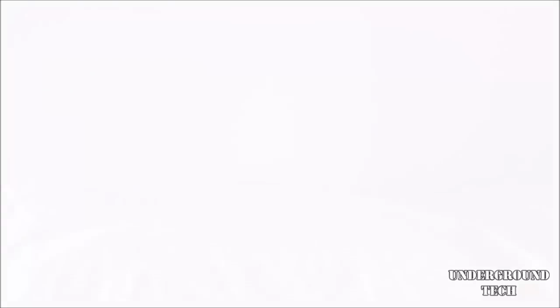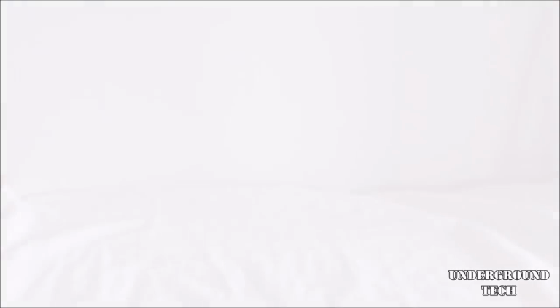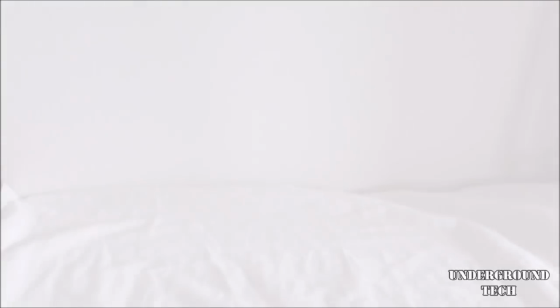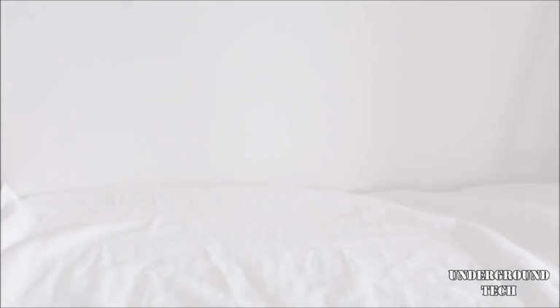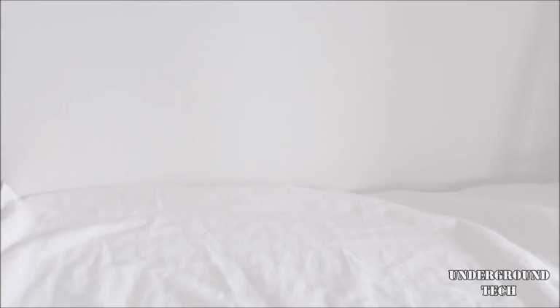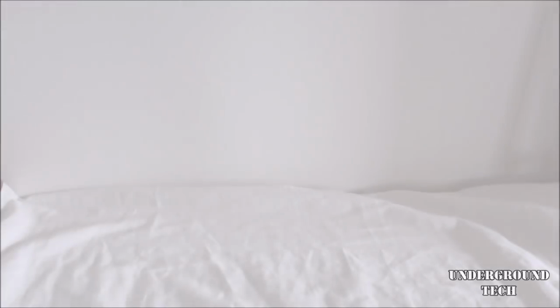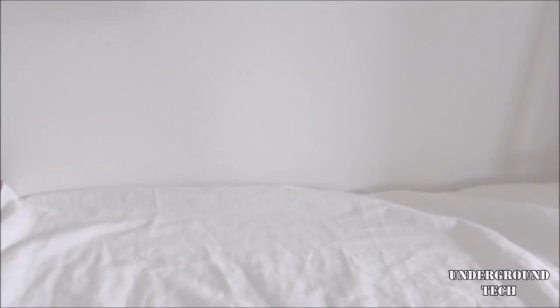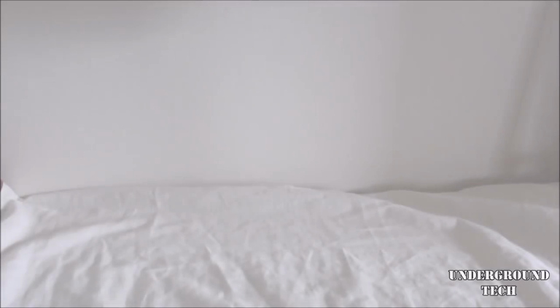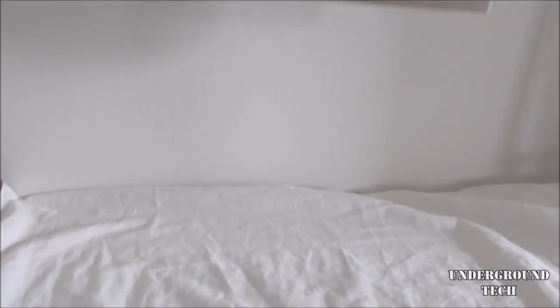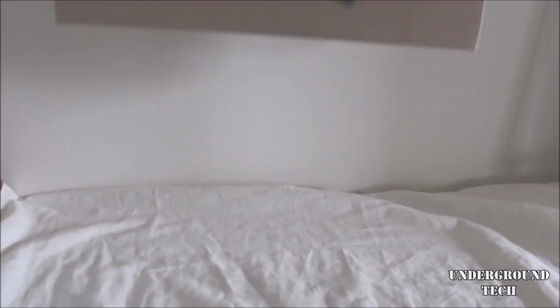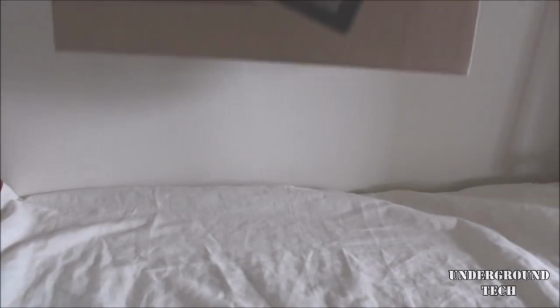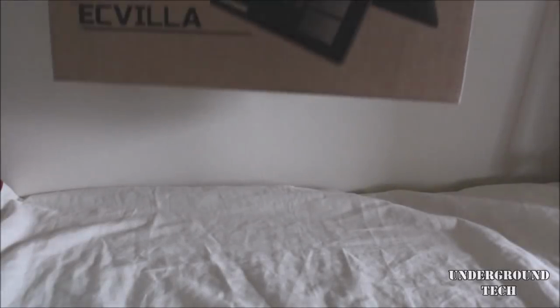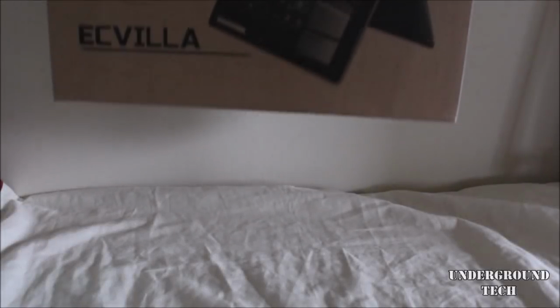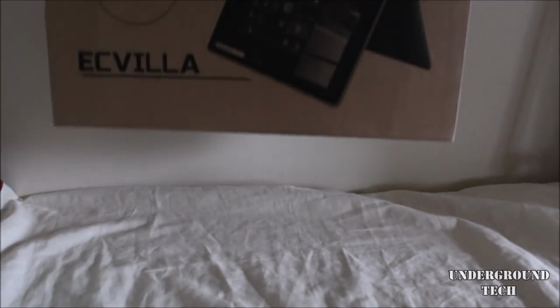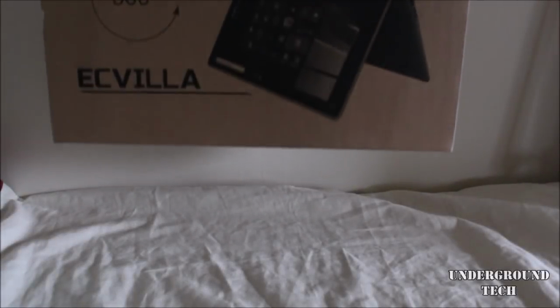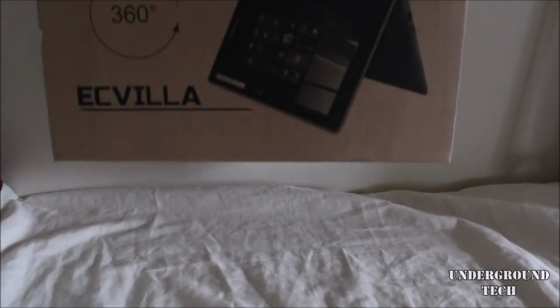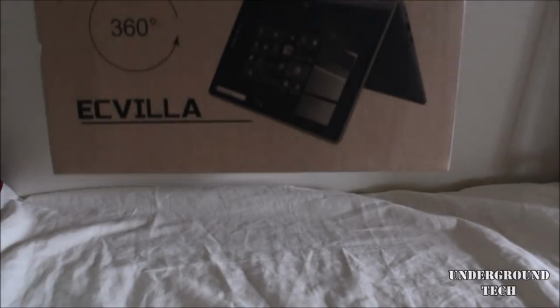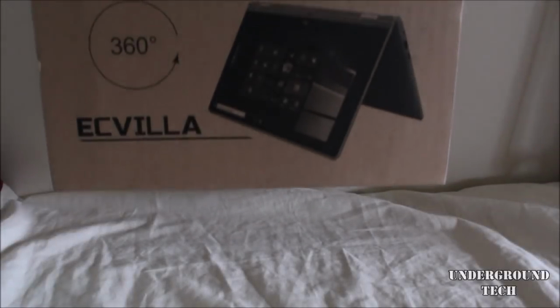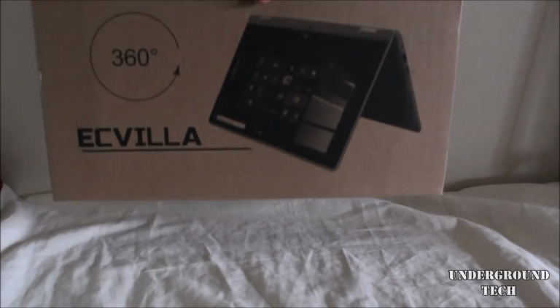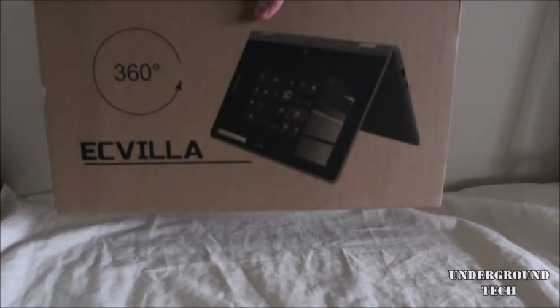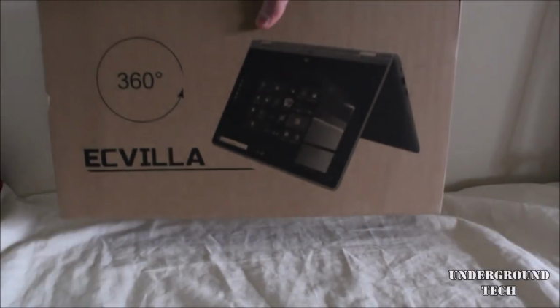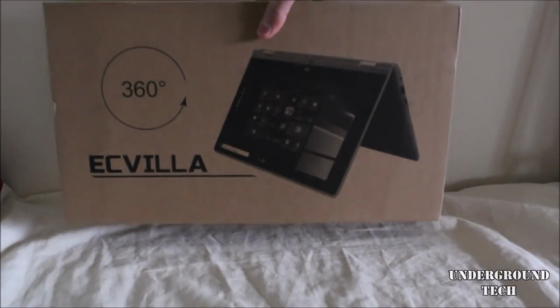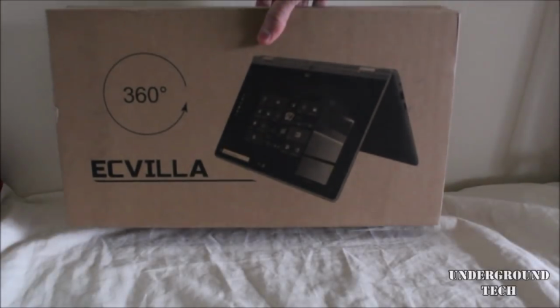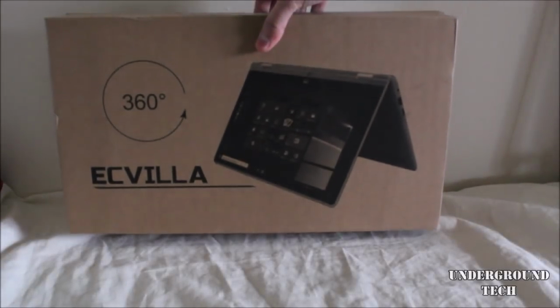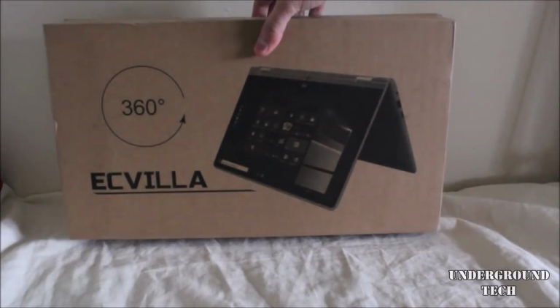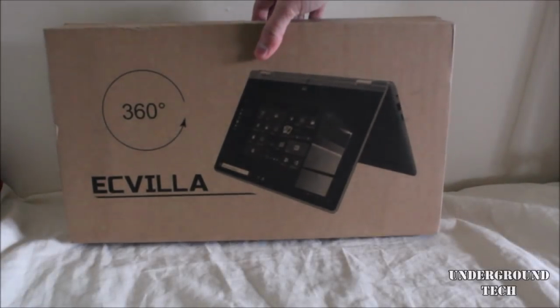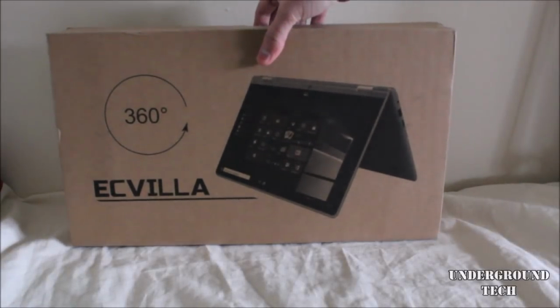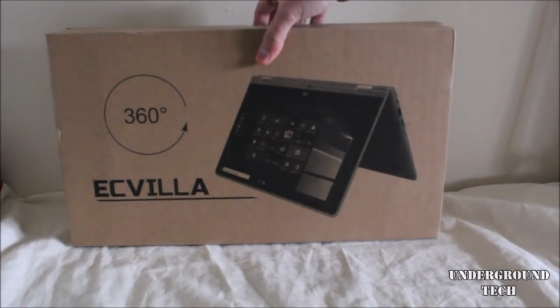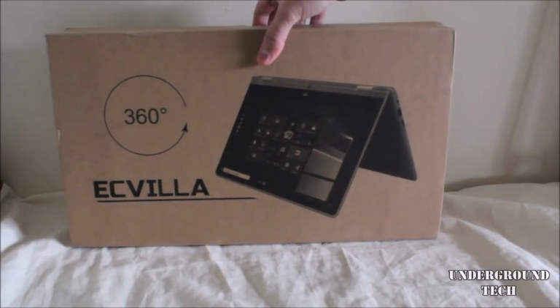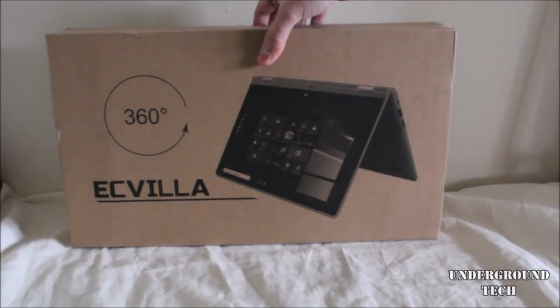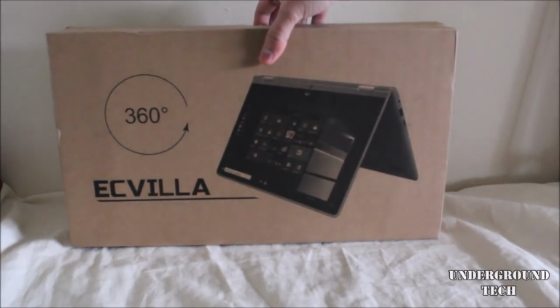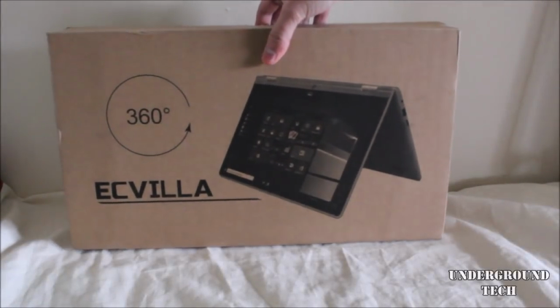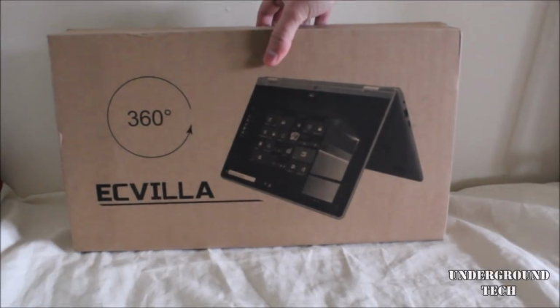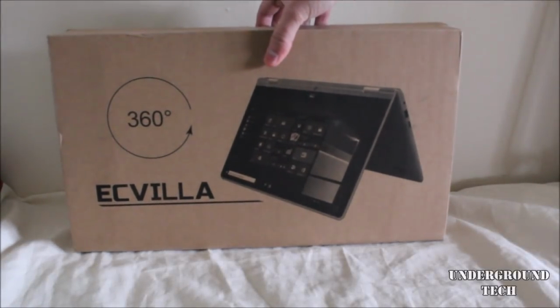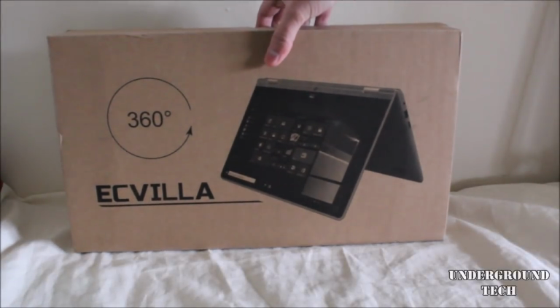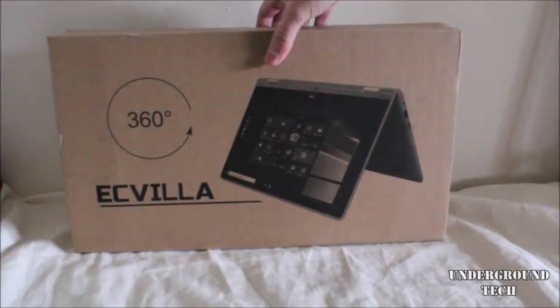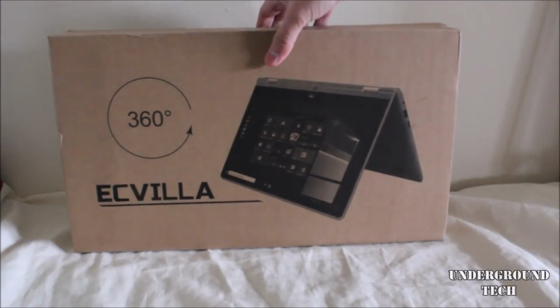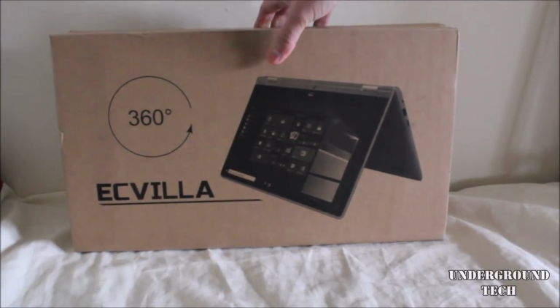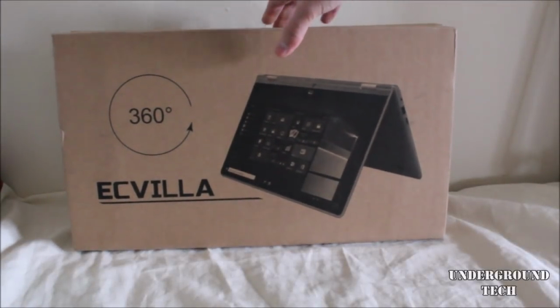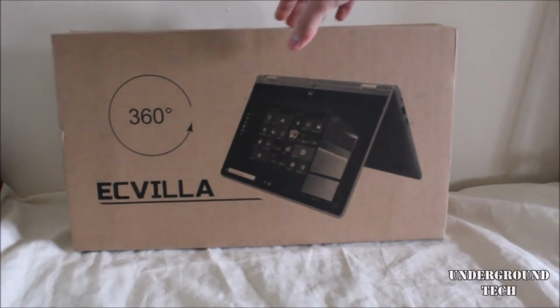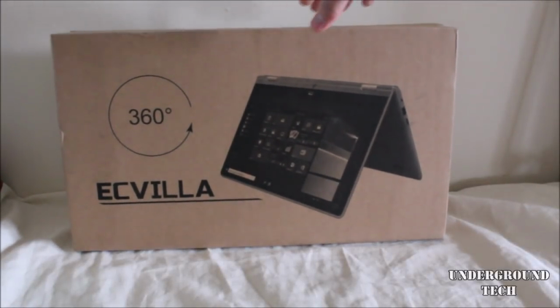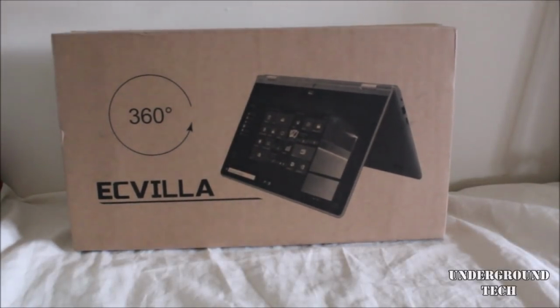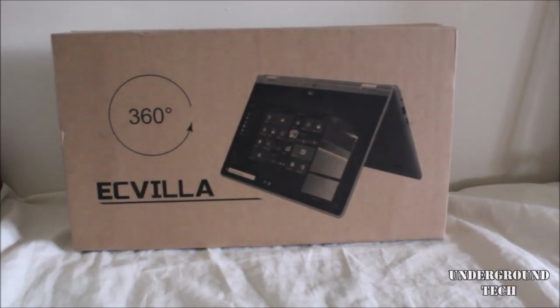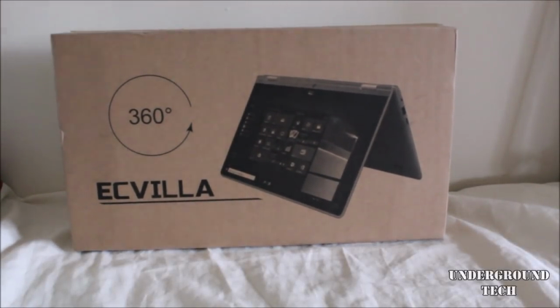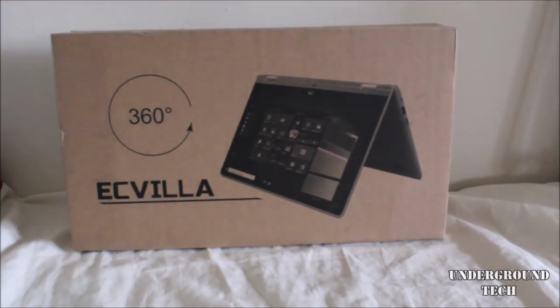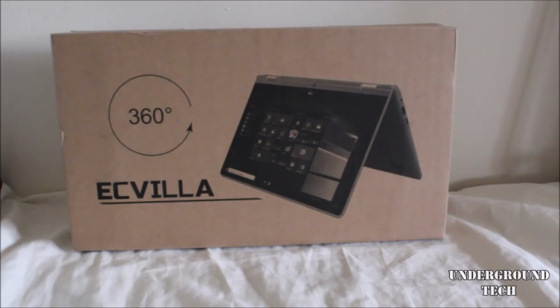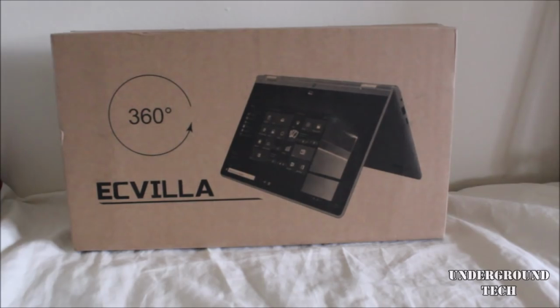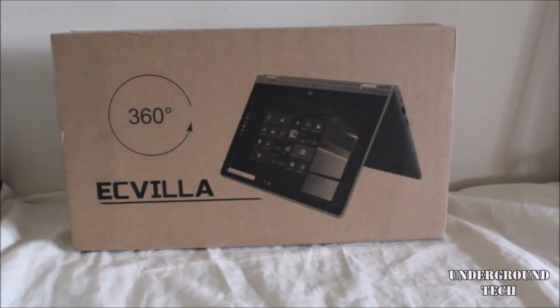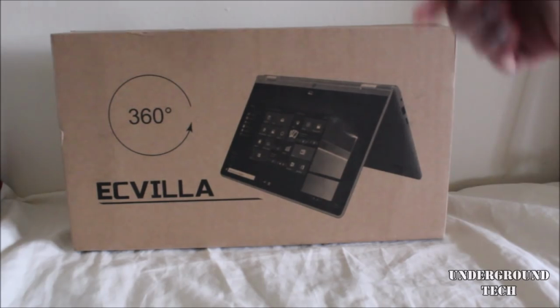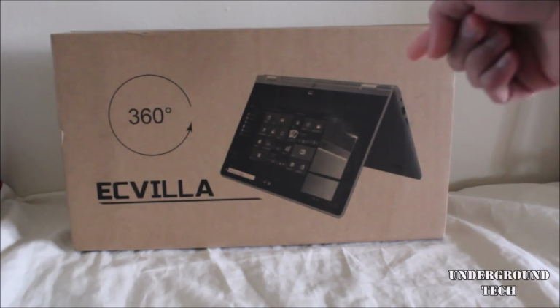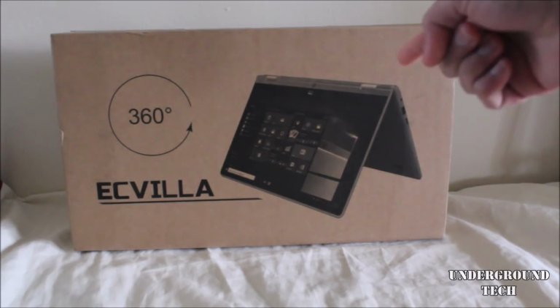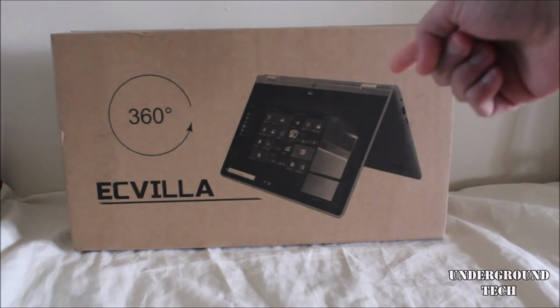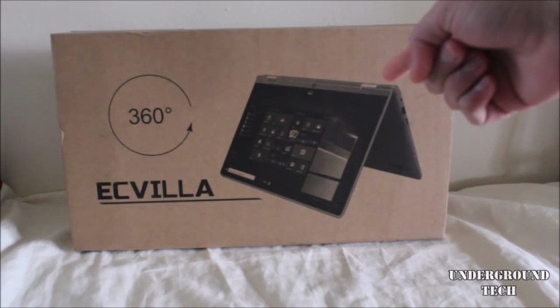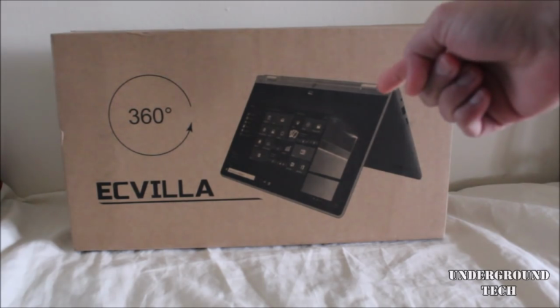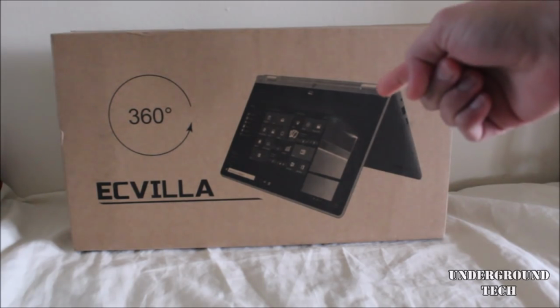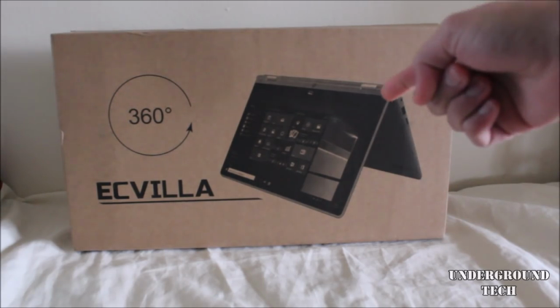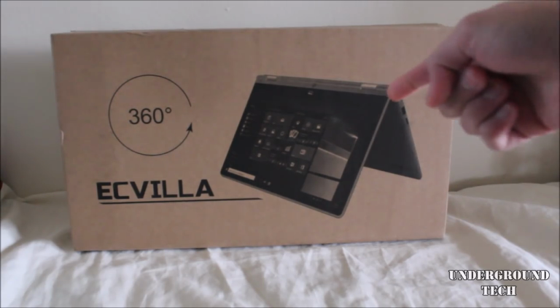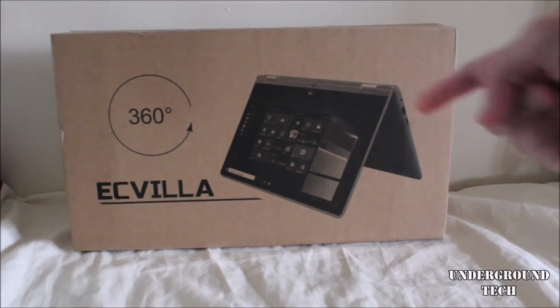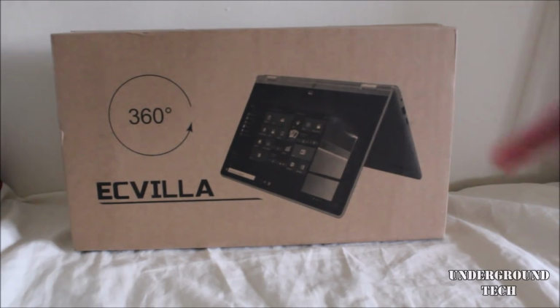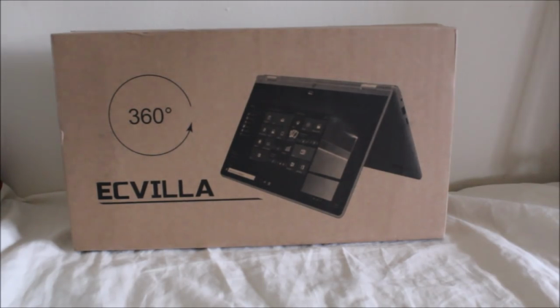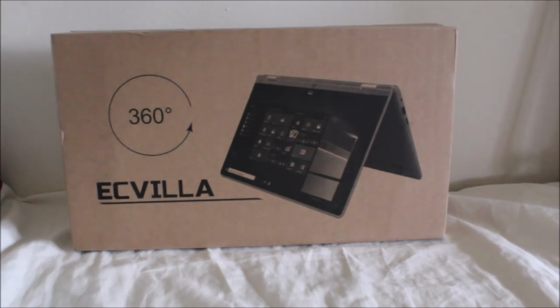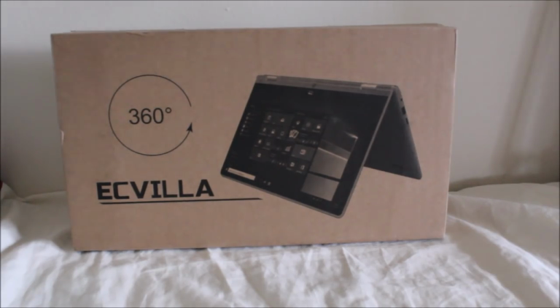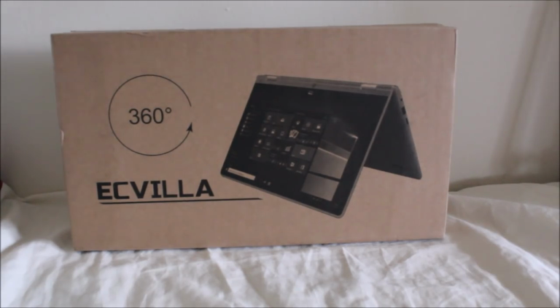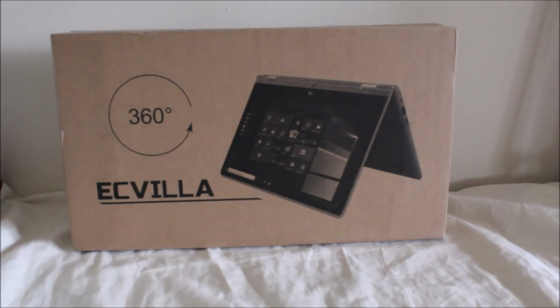Hey, how's it going, guys? Today I'm checking out the EC Villa 360 laptop, available for around $250 on Amazon.